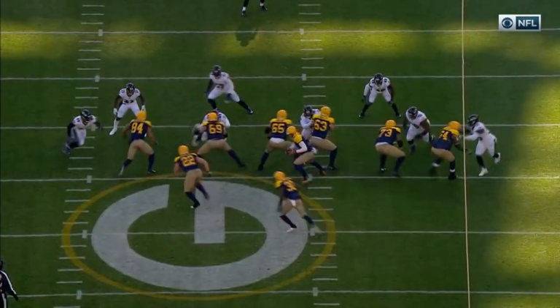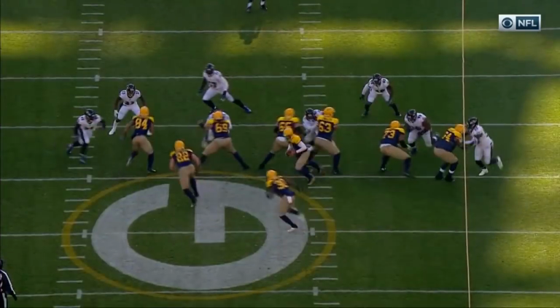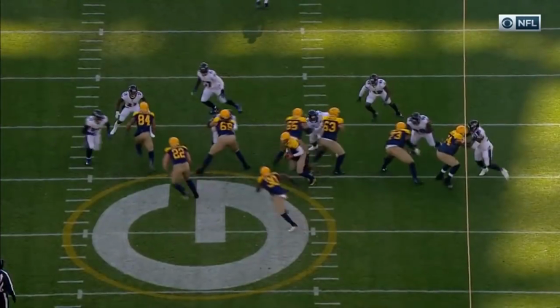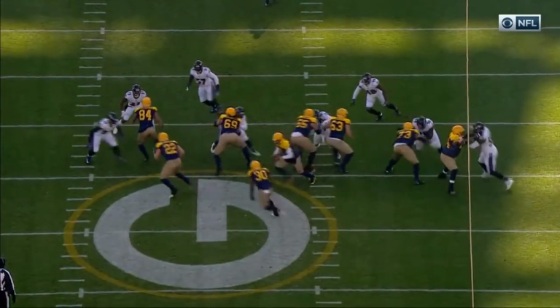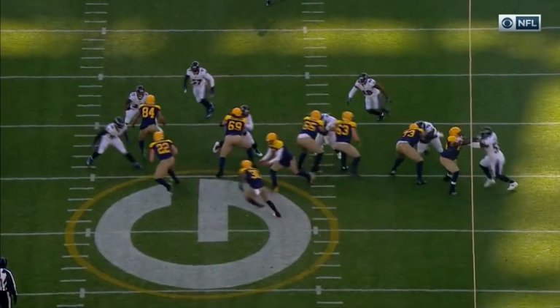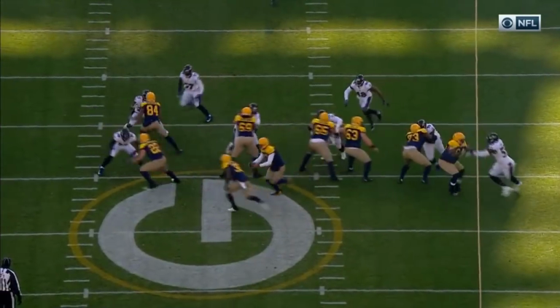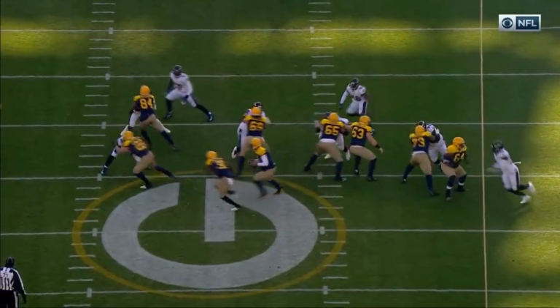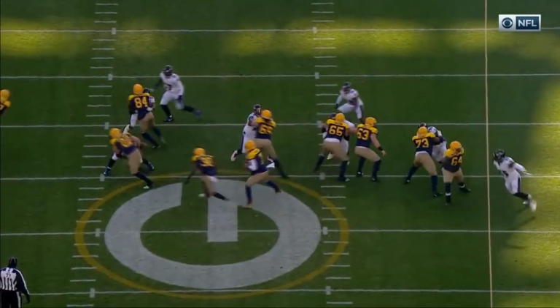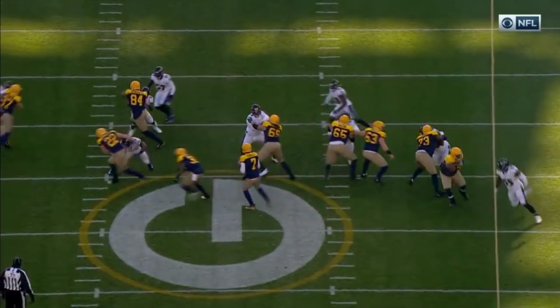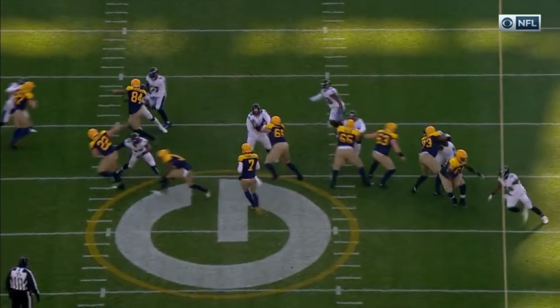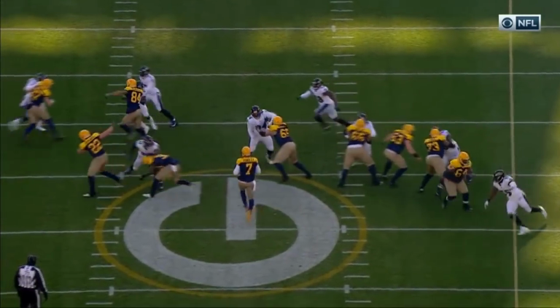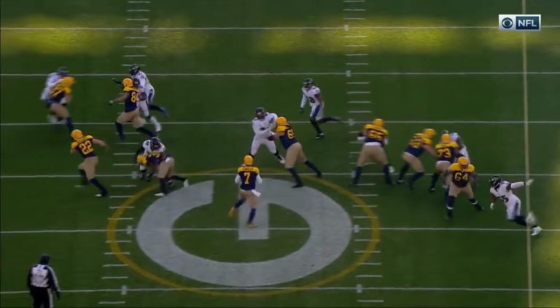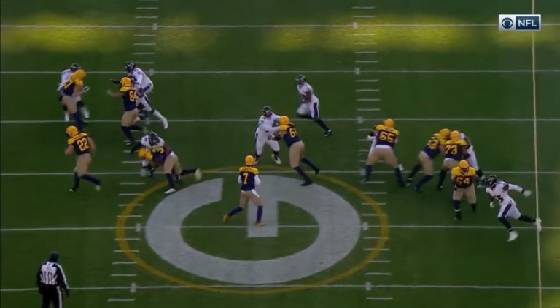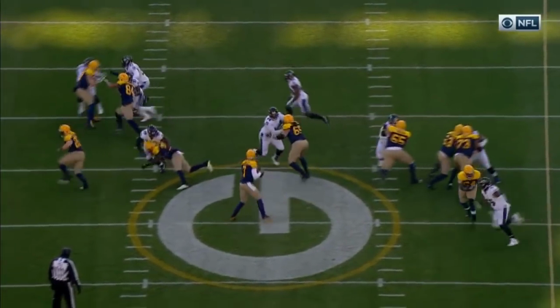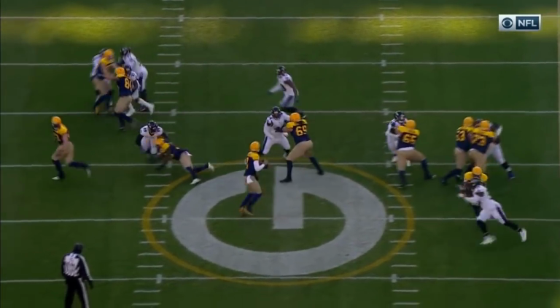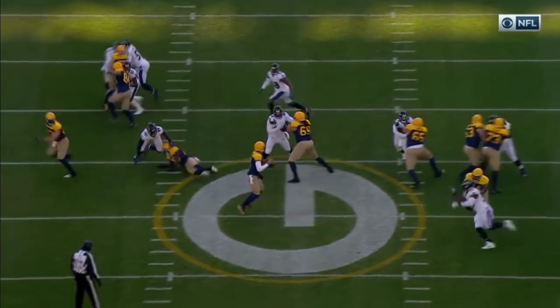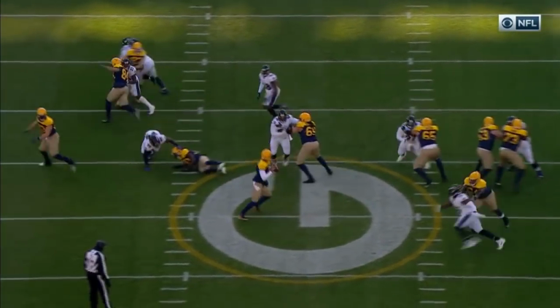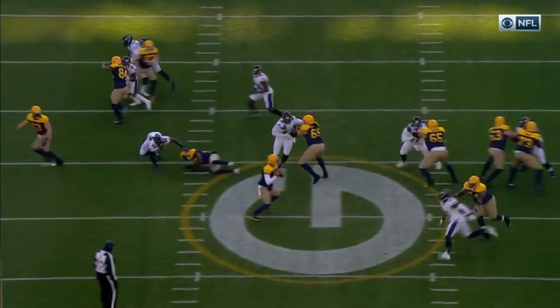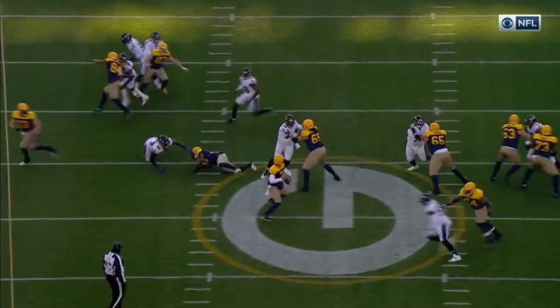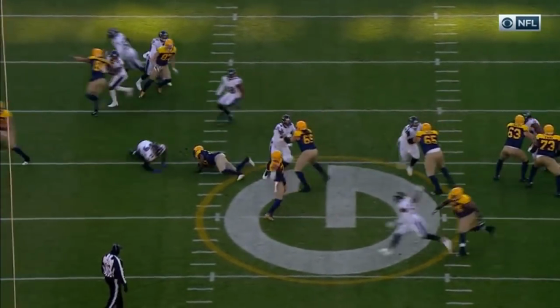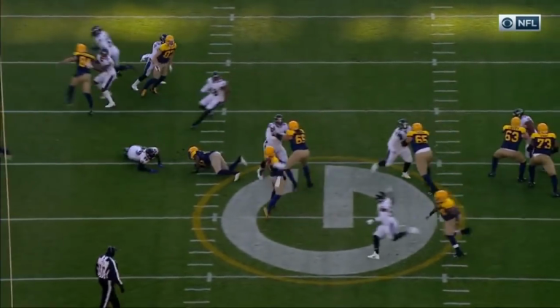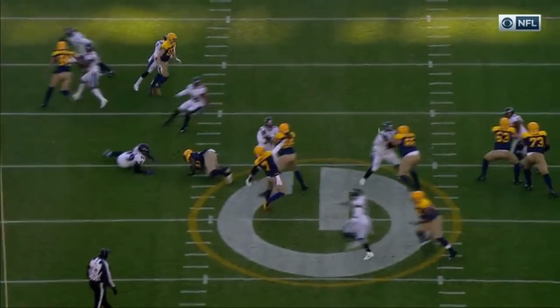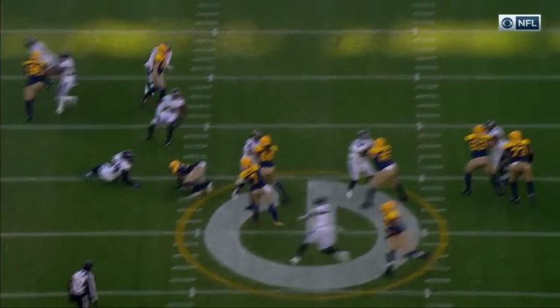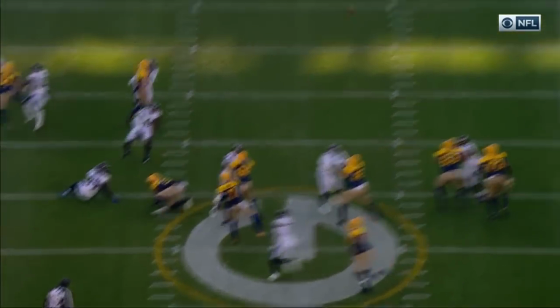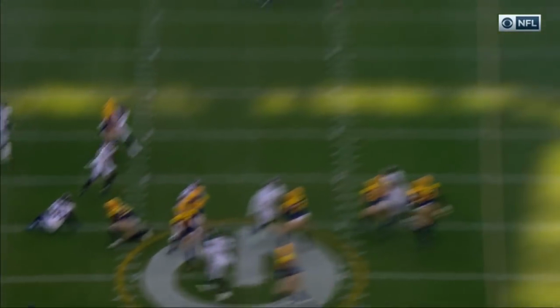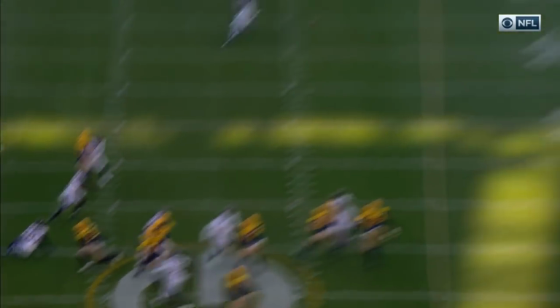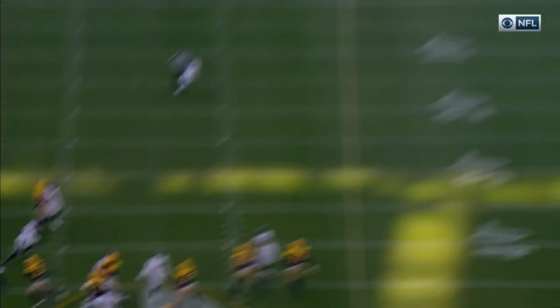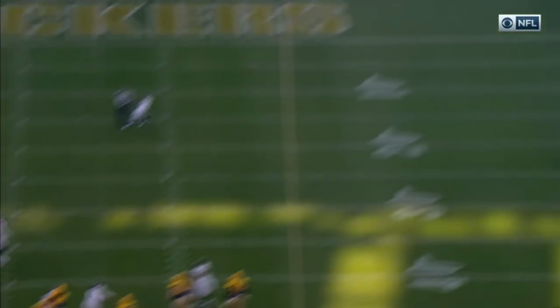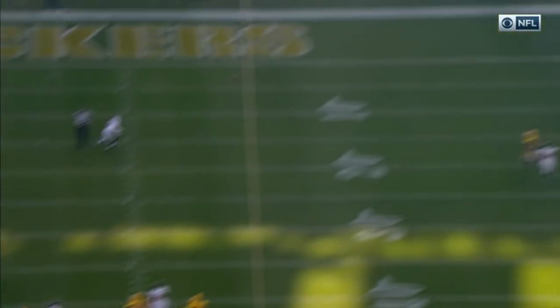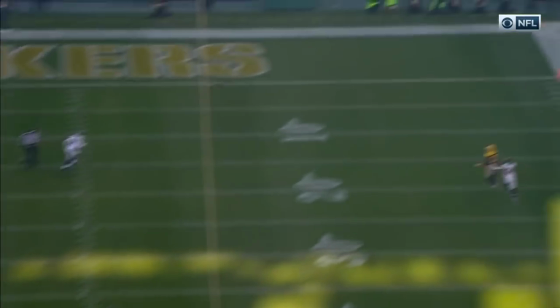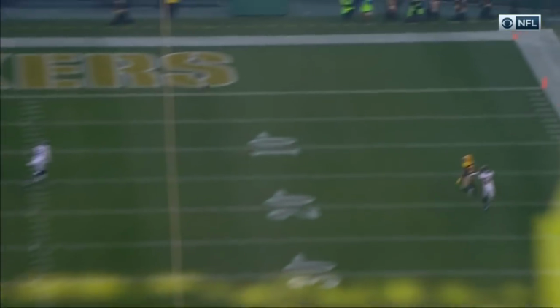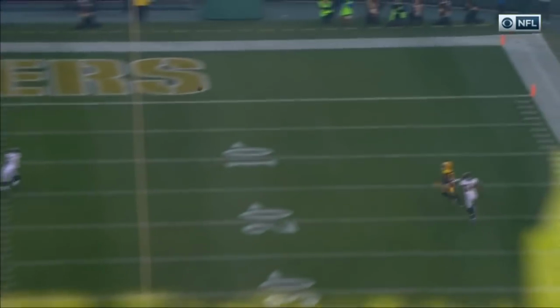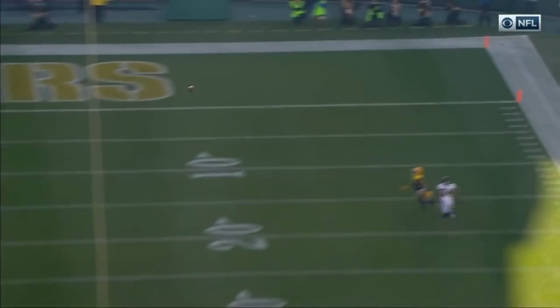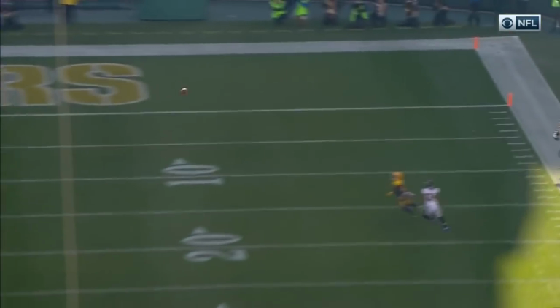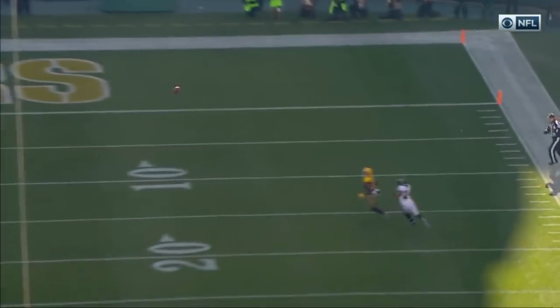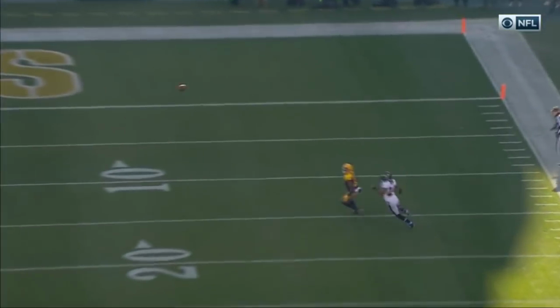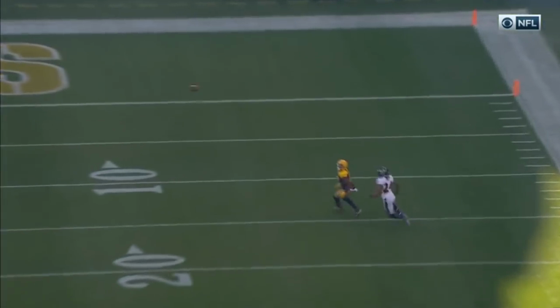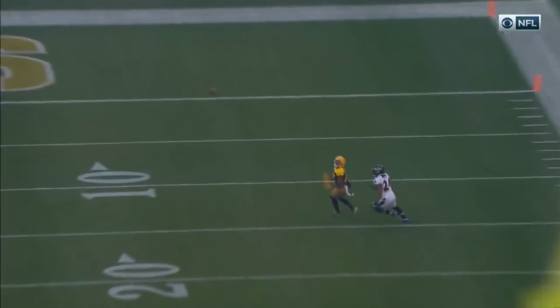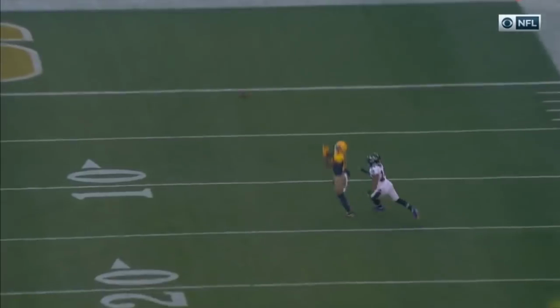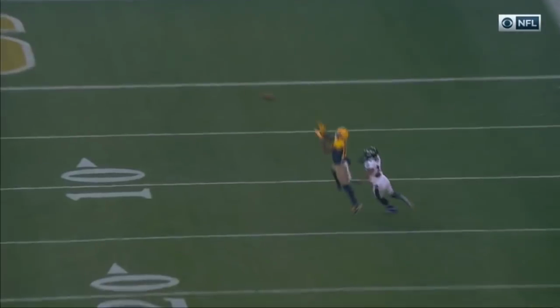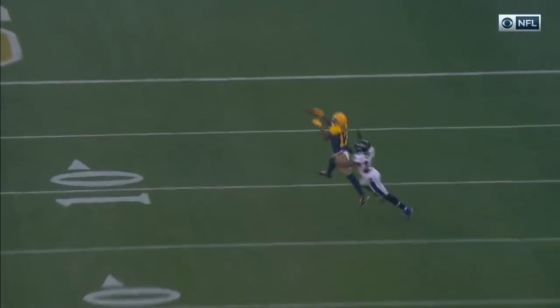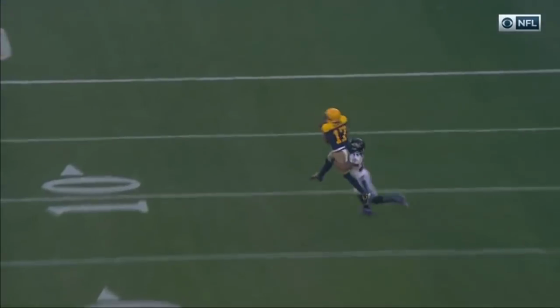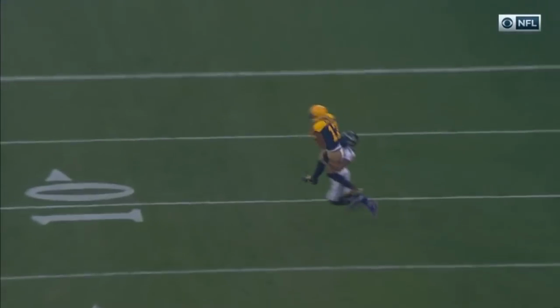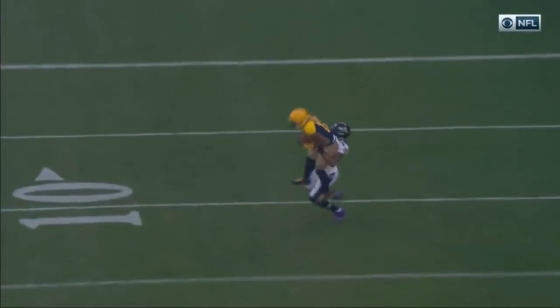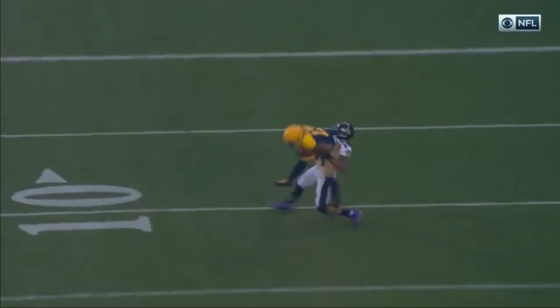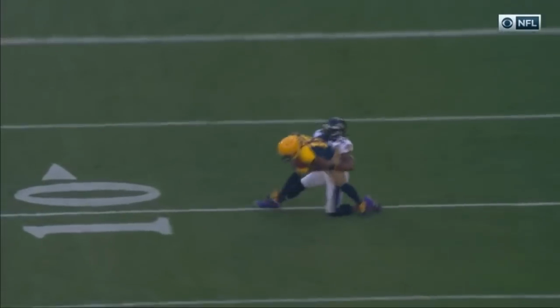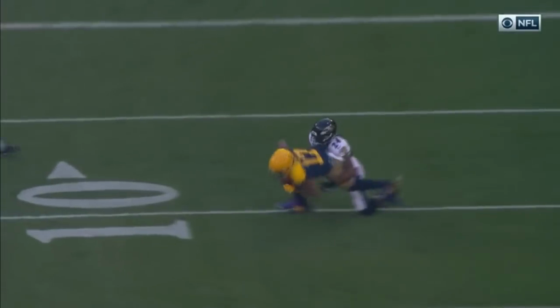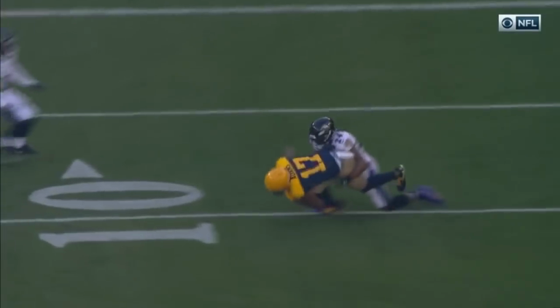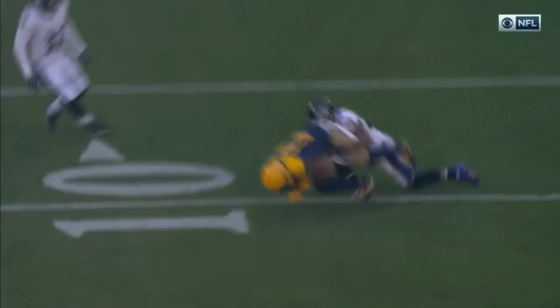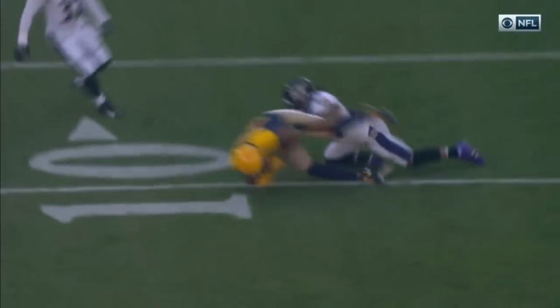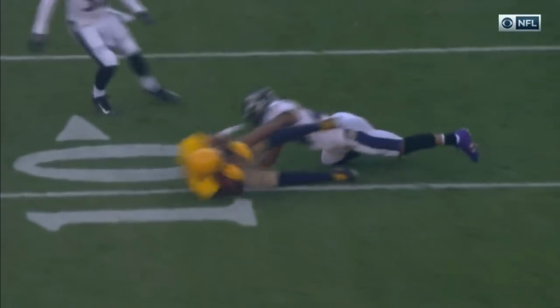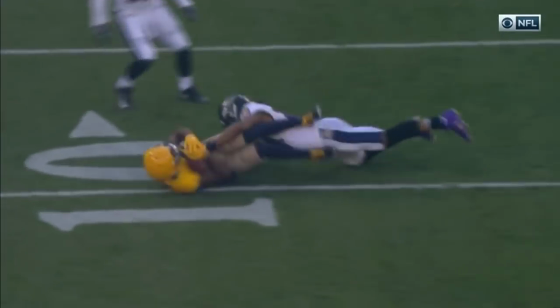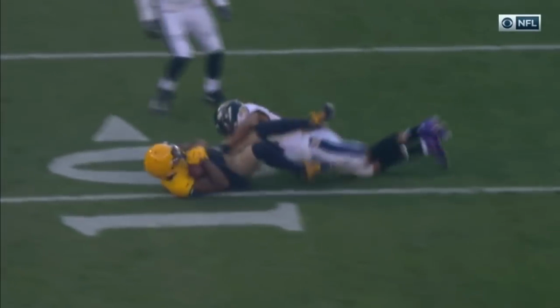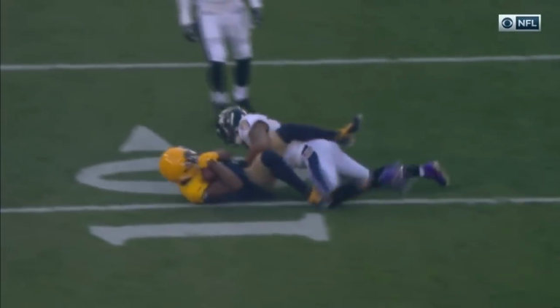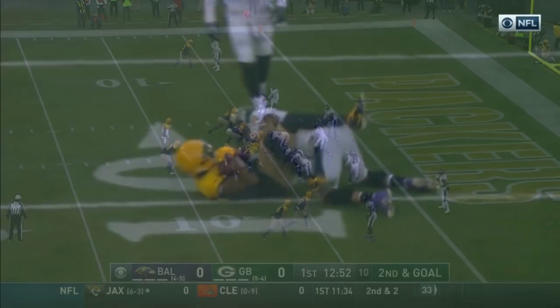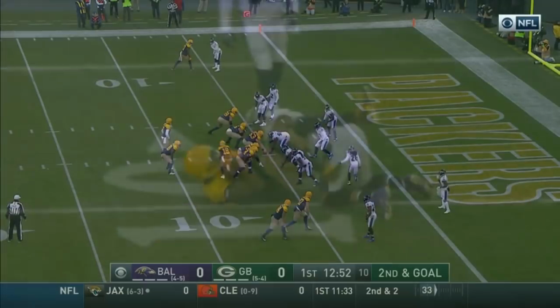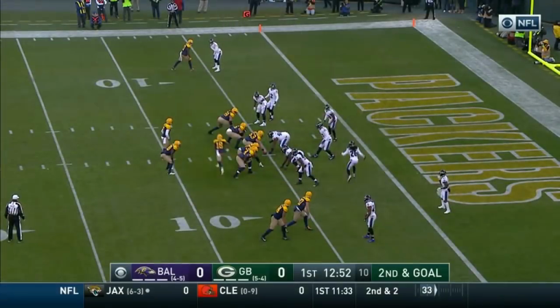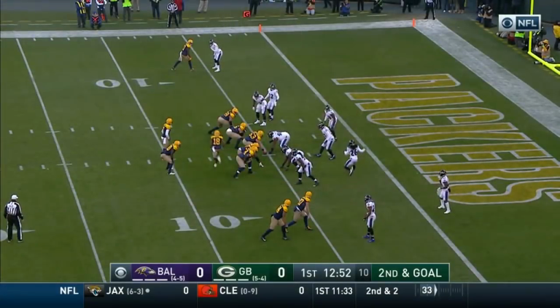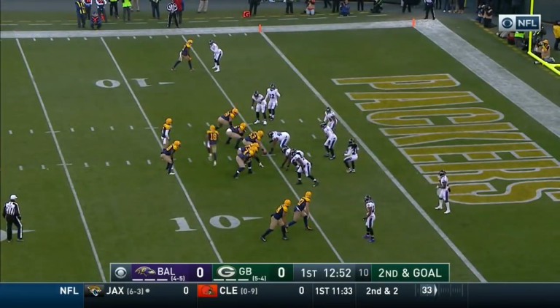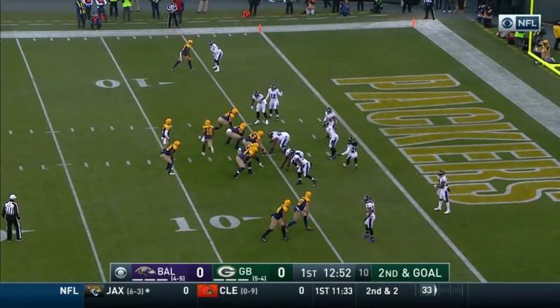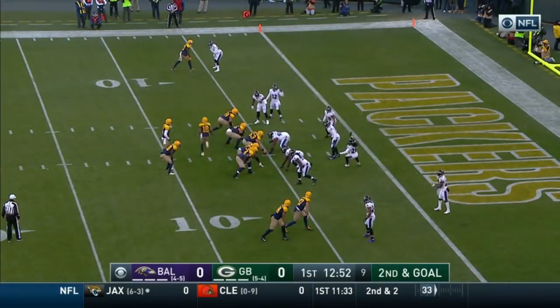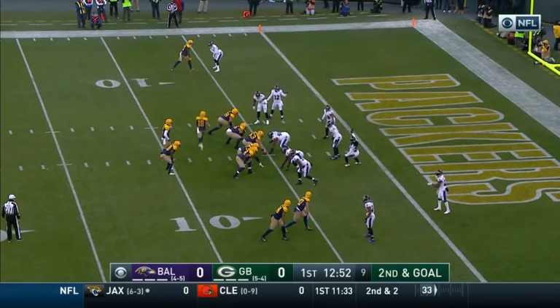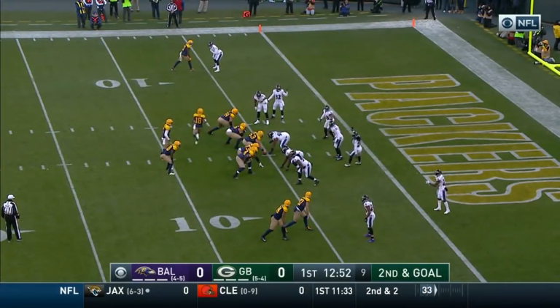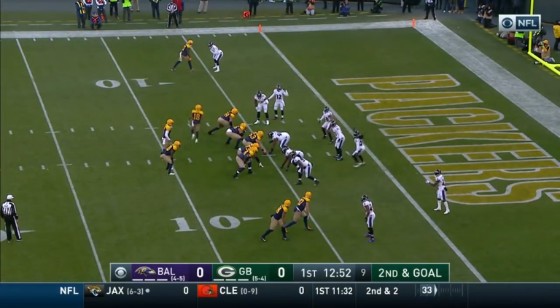I like this matchup. Davante Adams is having a terrific season so far for the Packers. This ball is actually underthrown during the week.